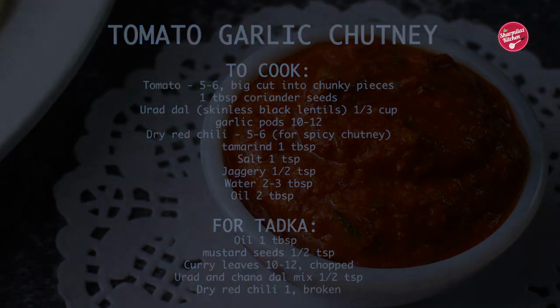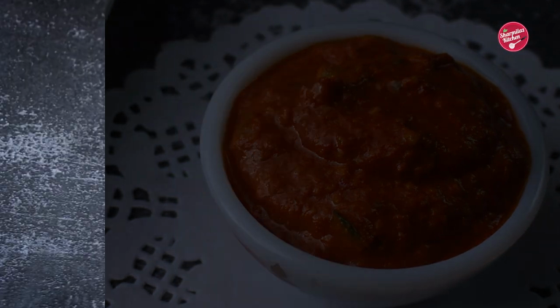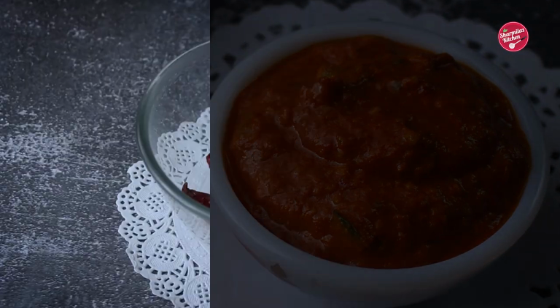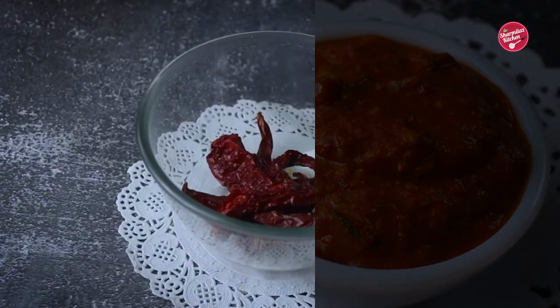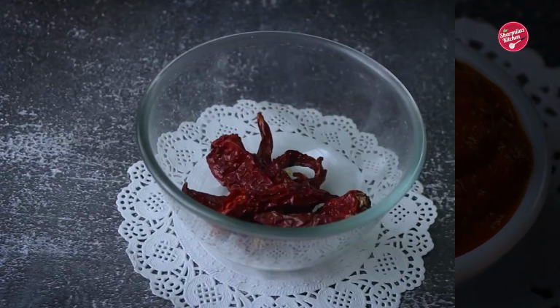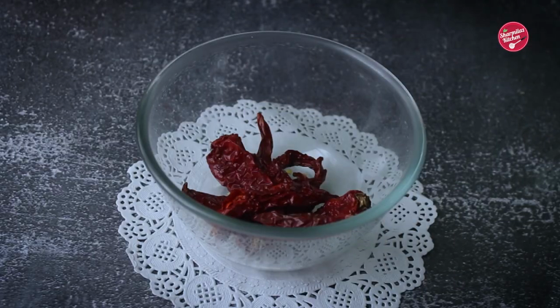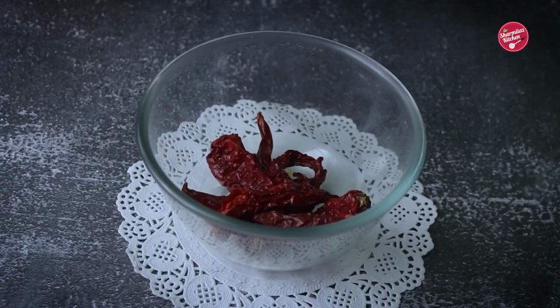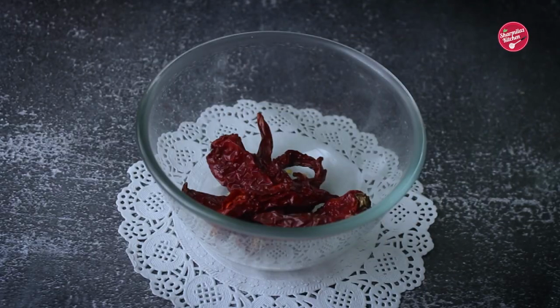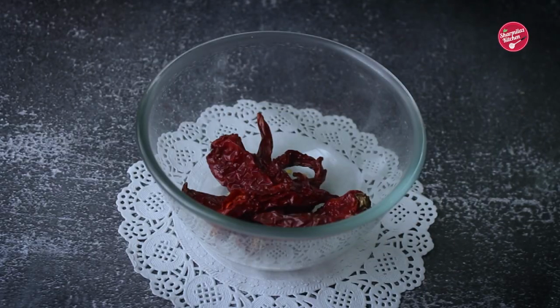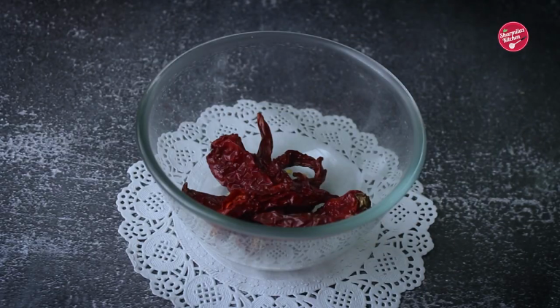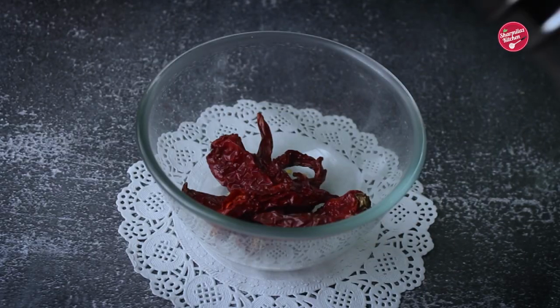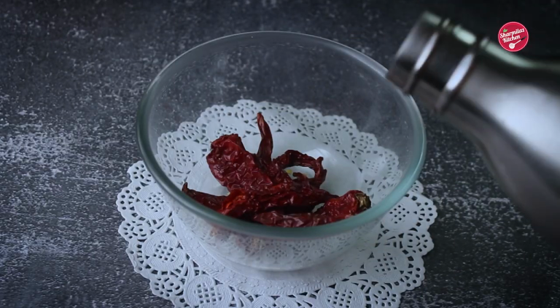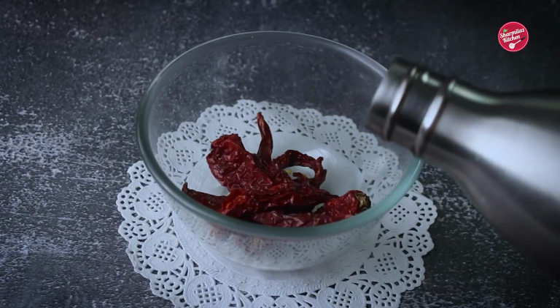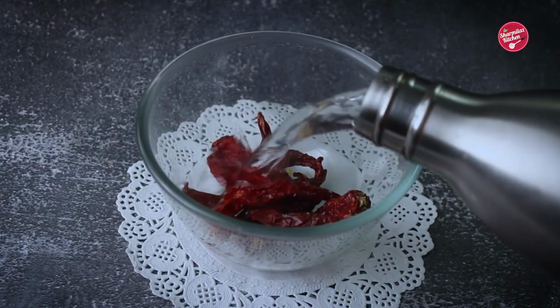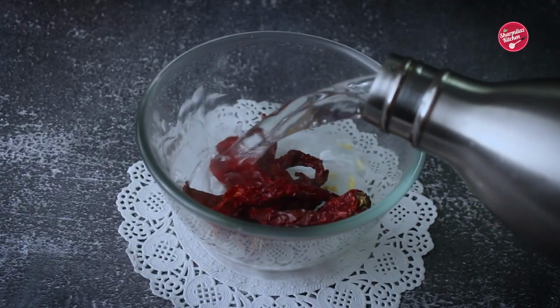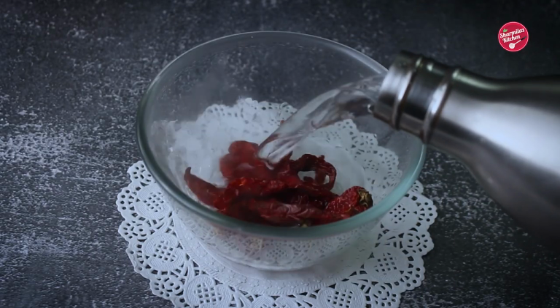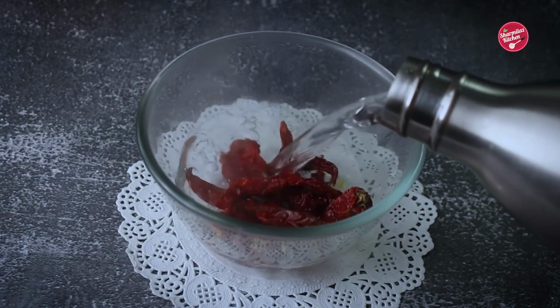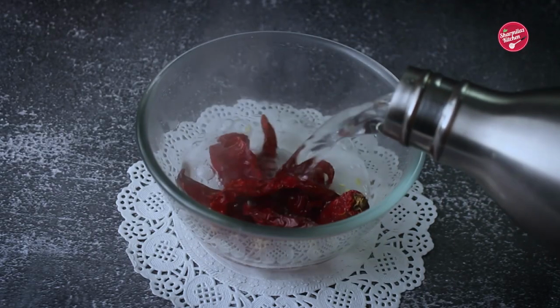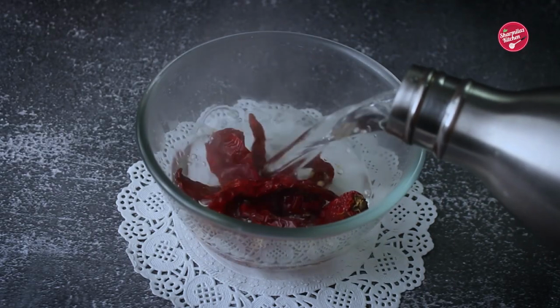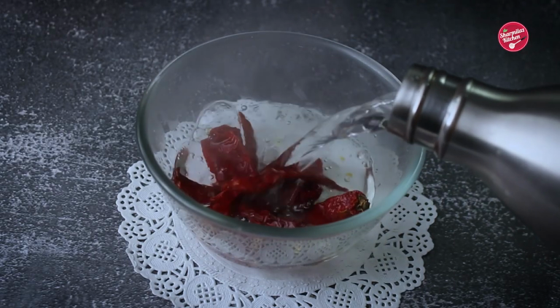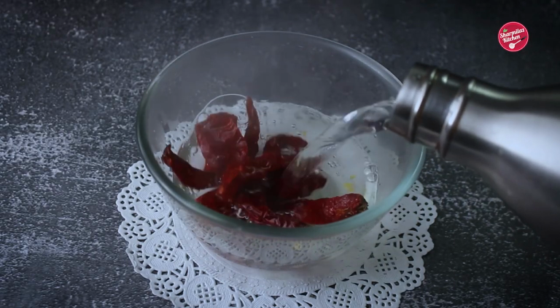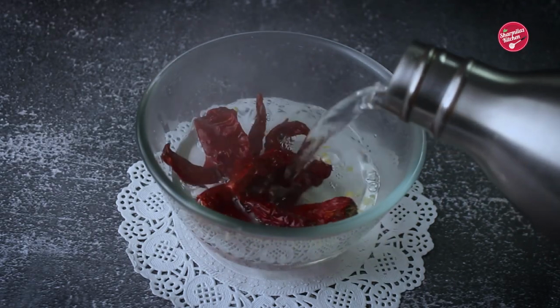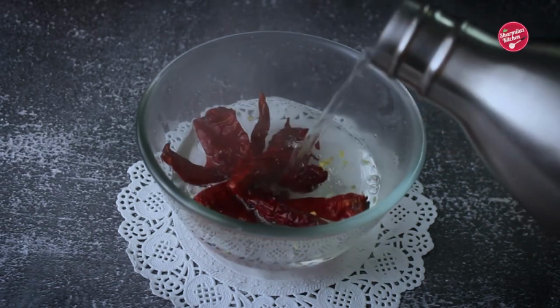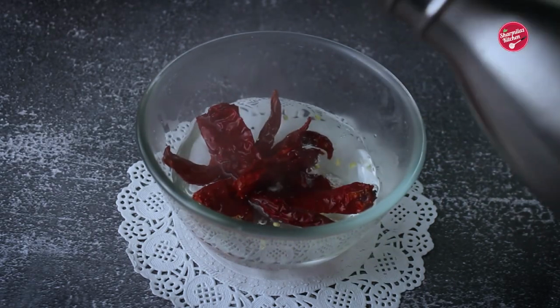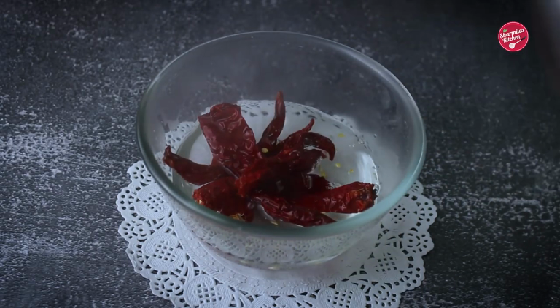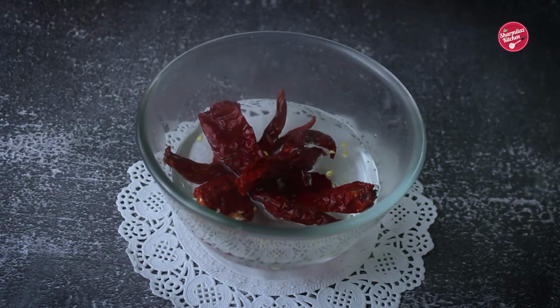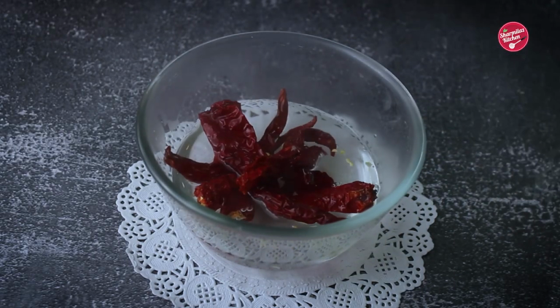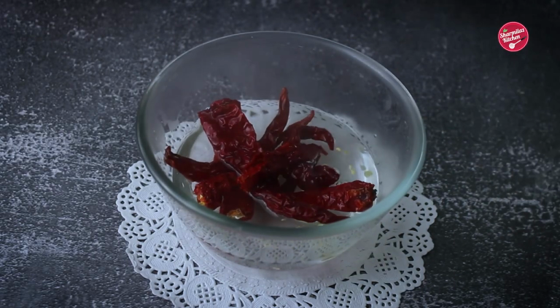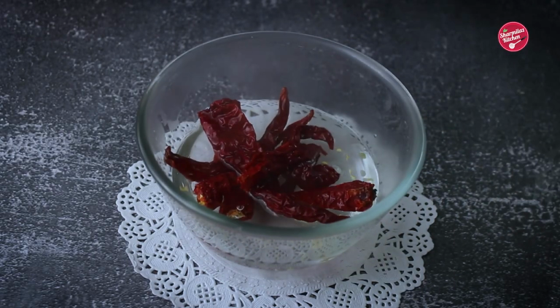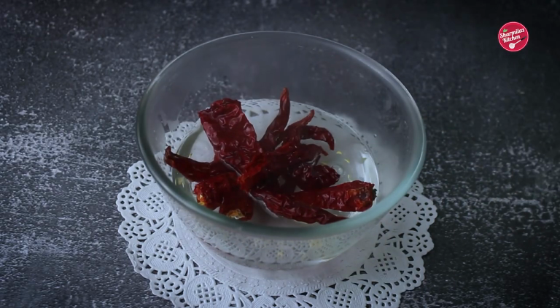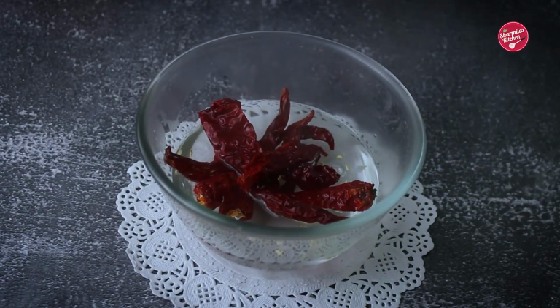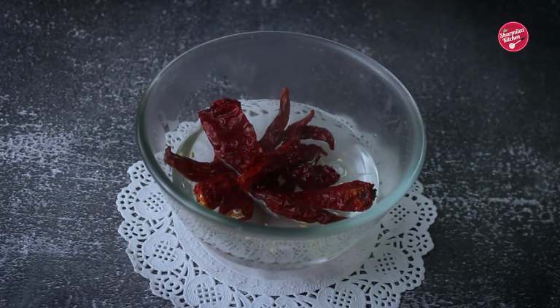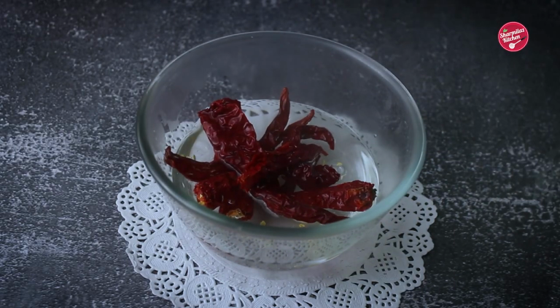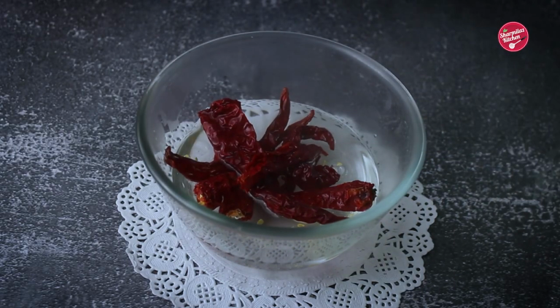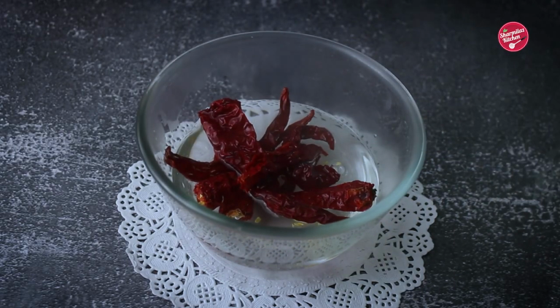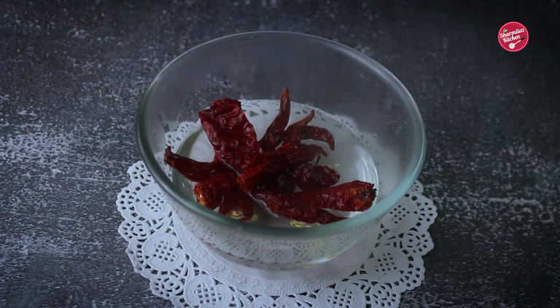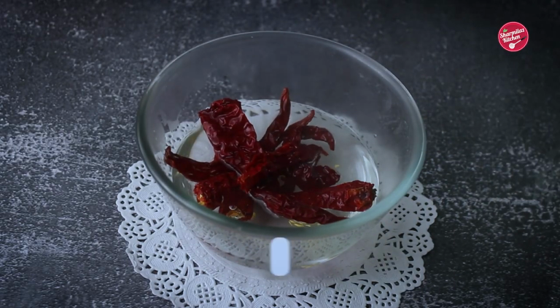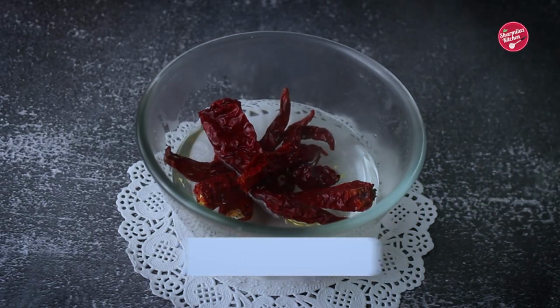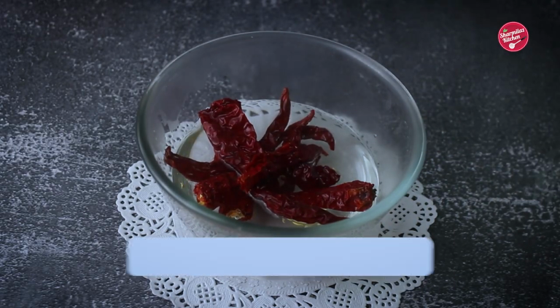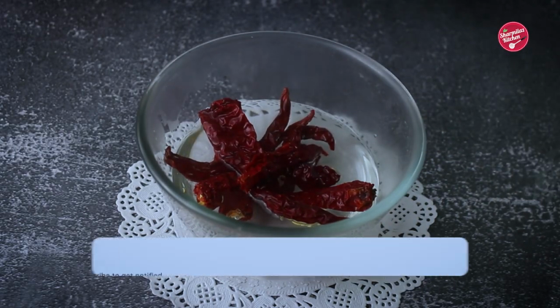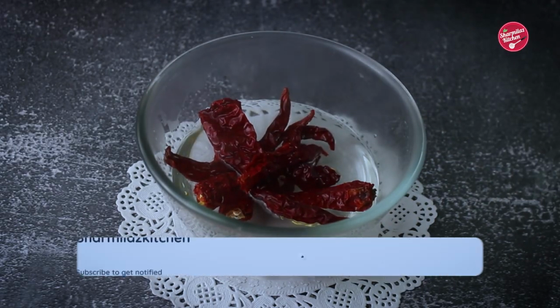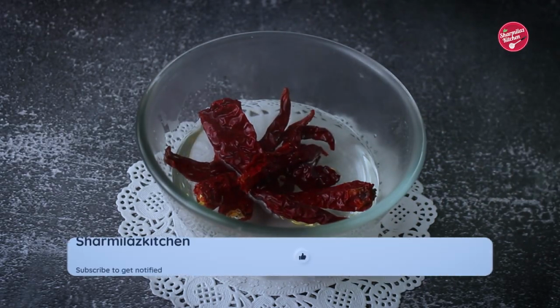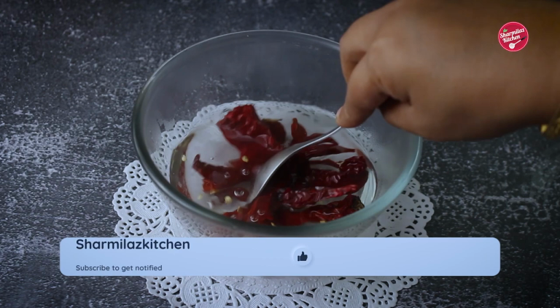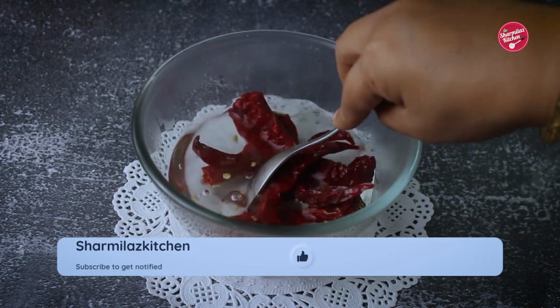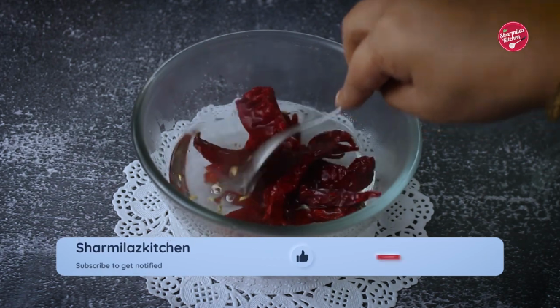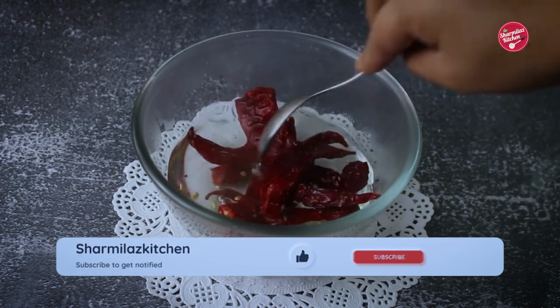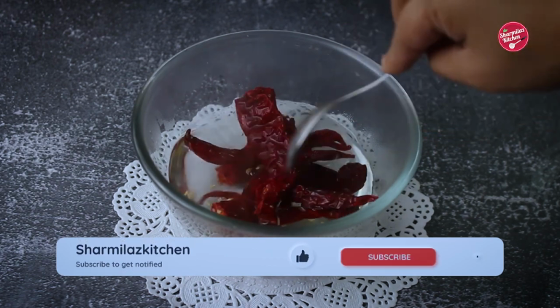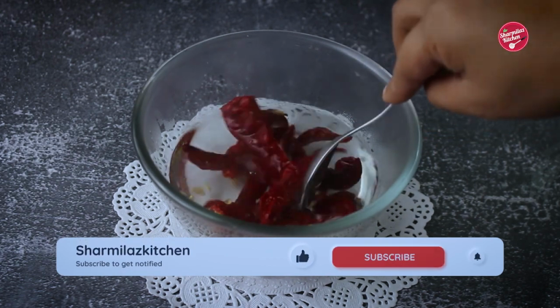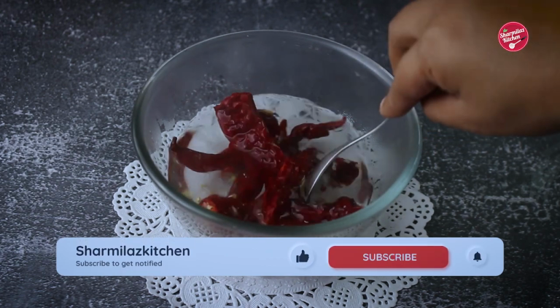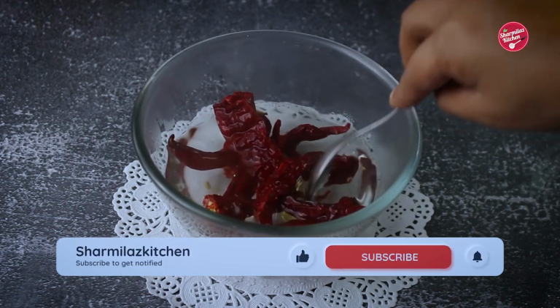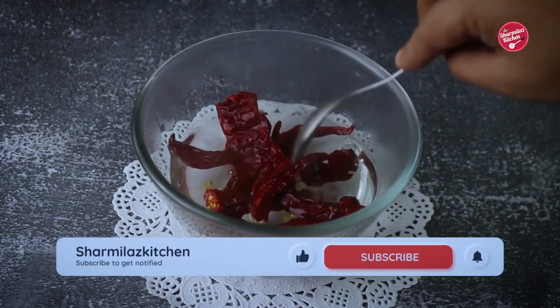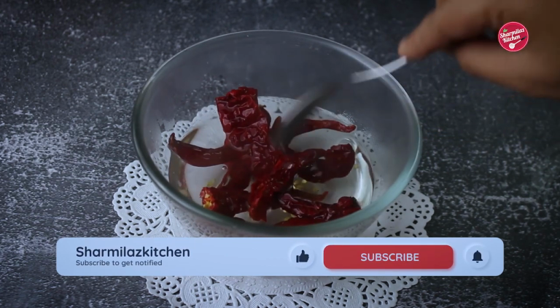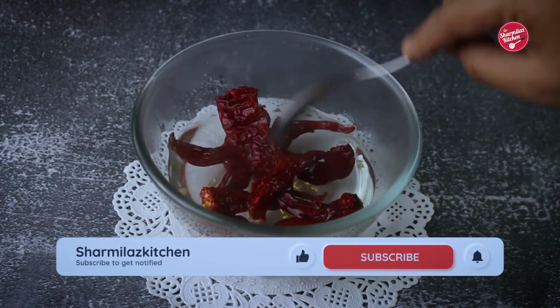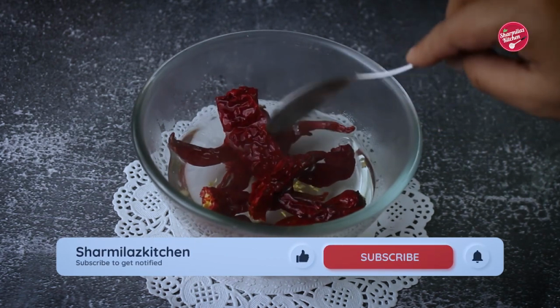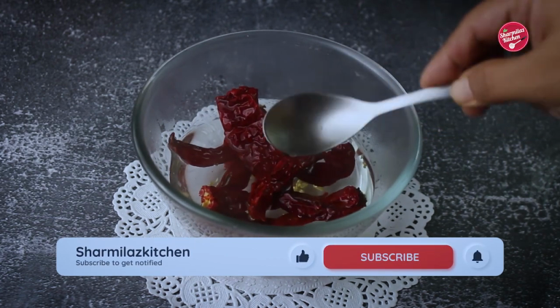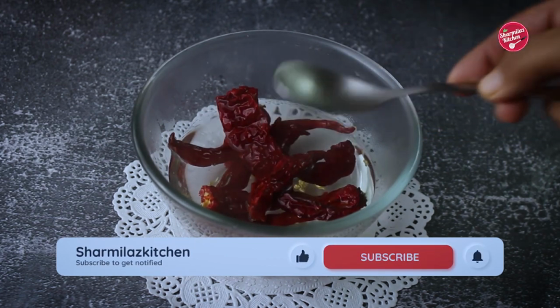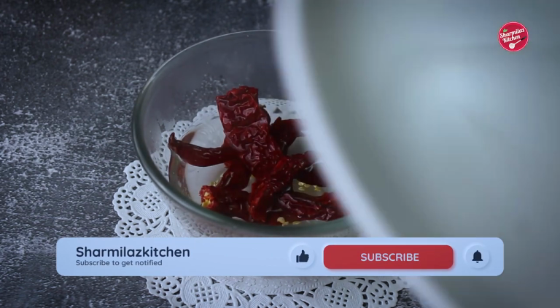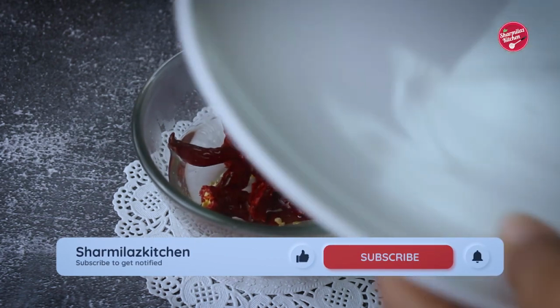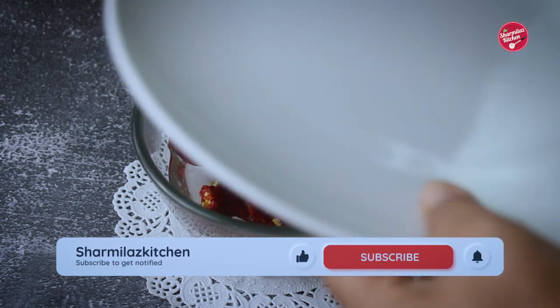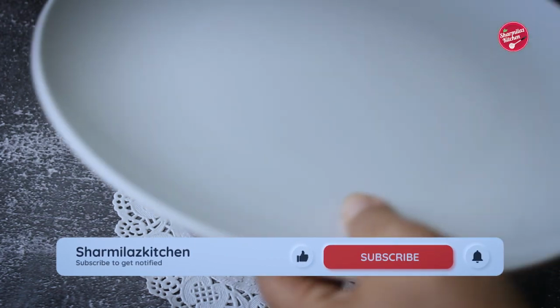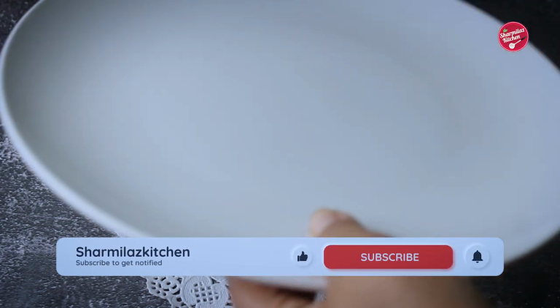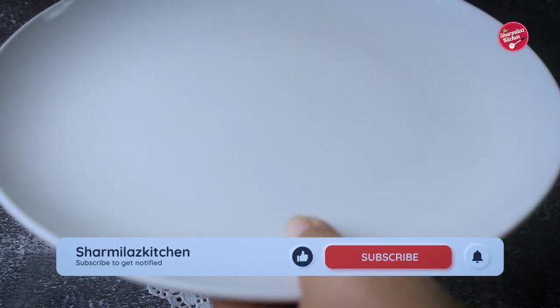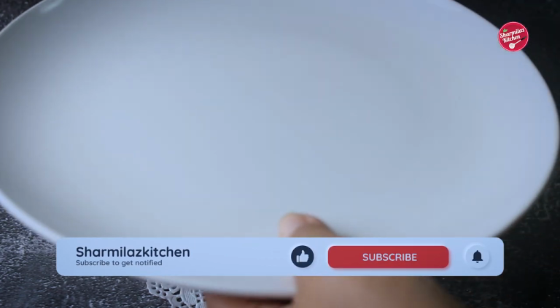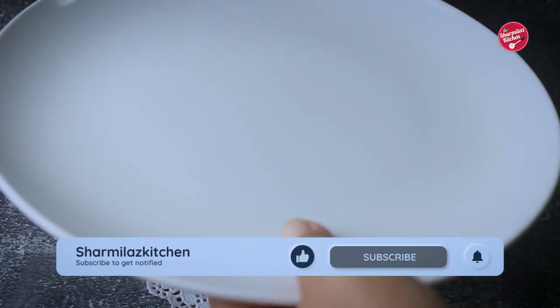Soak the red chilies in hot water. This process will soften the chilies and then it will be easy to blend with spices.